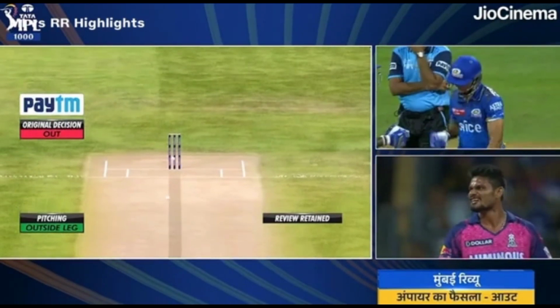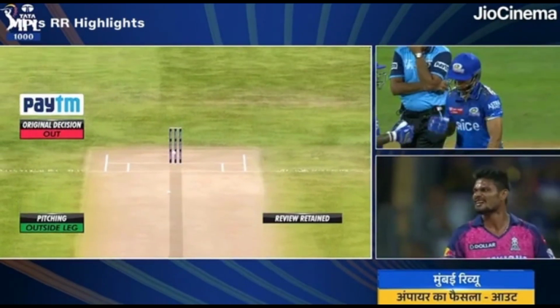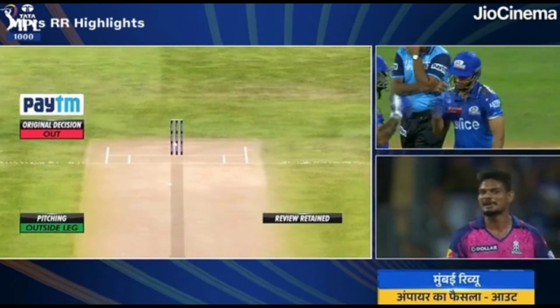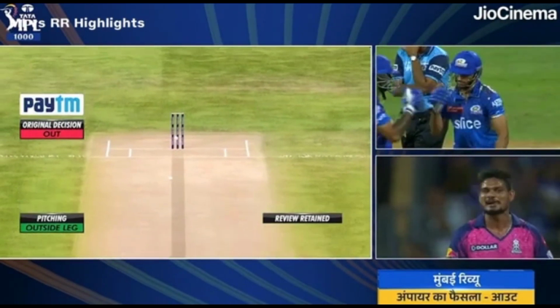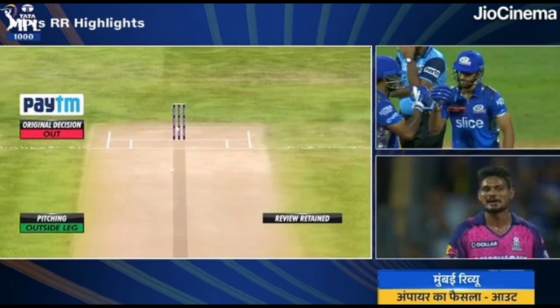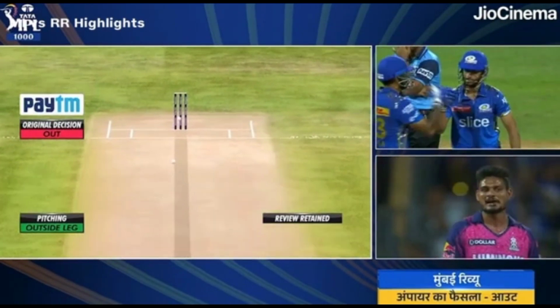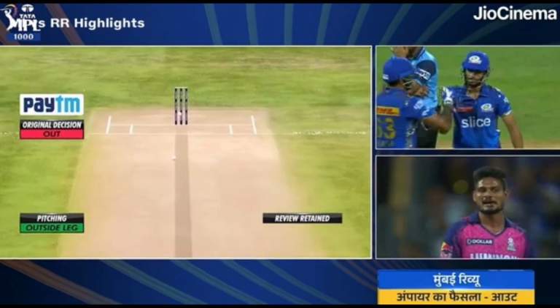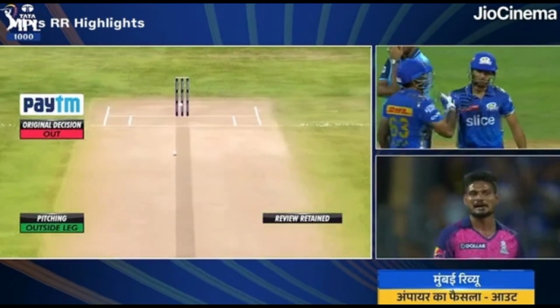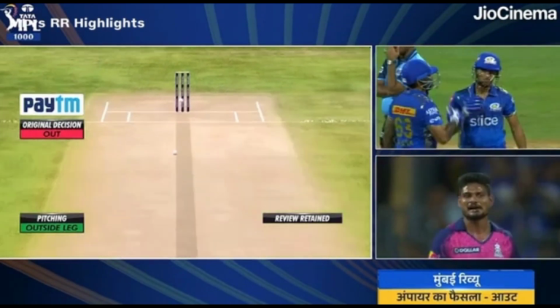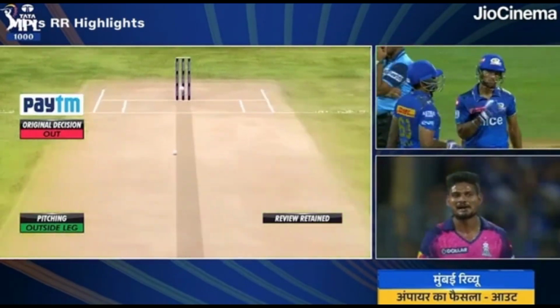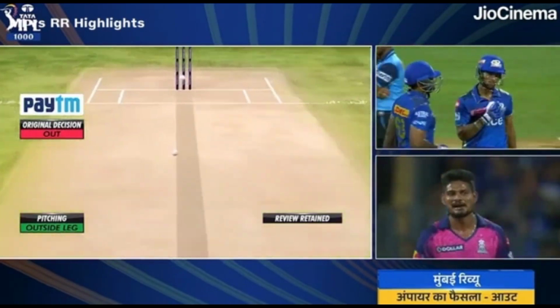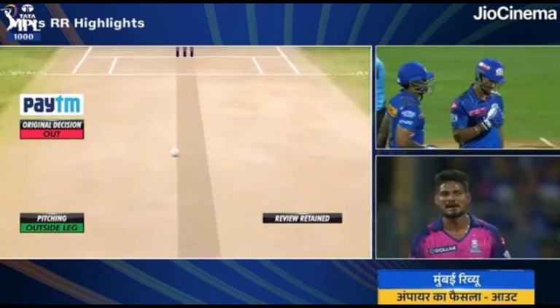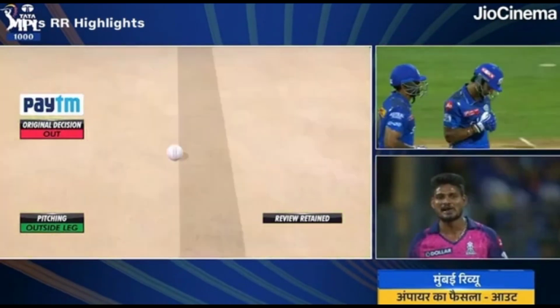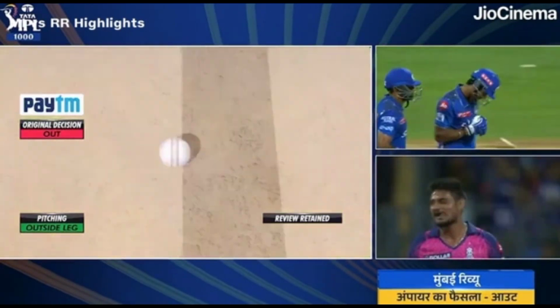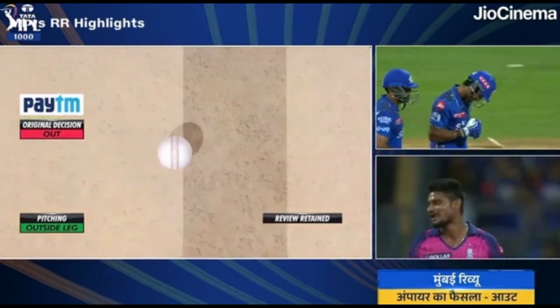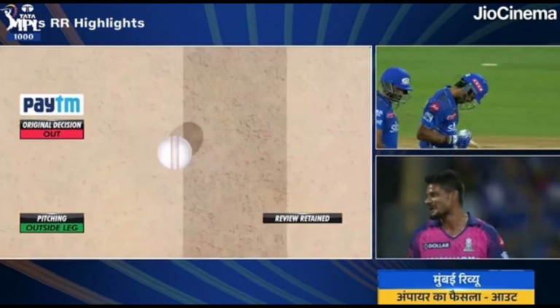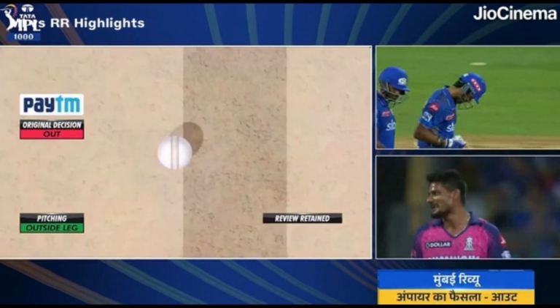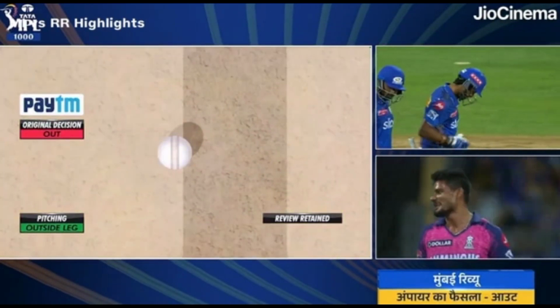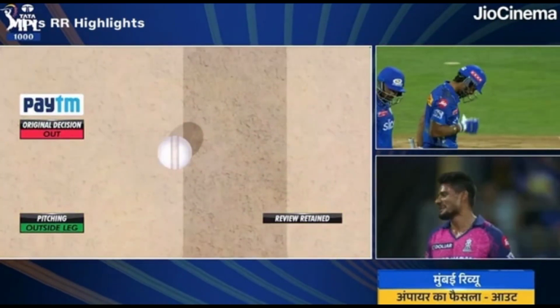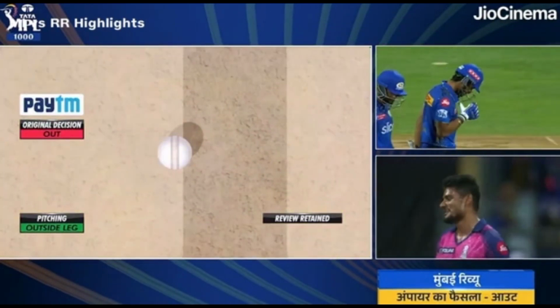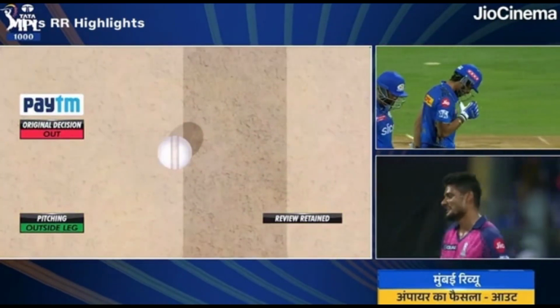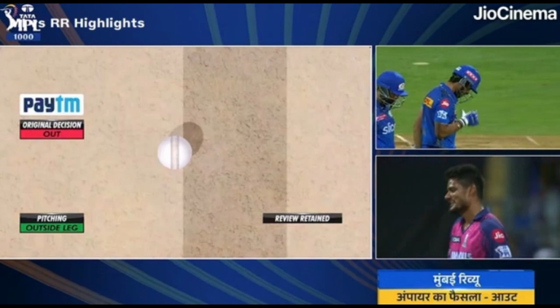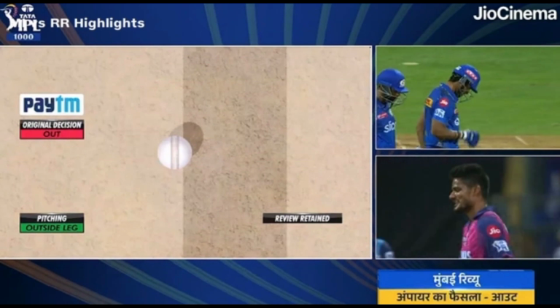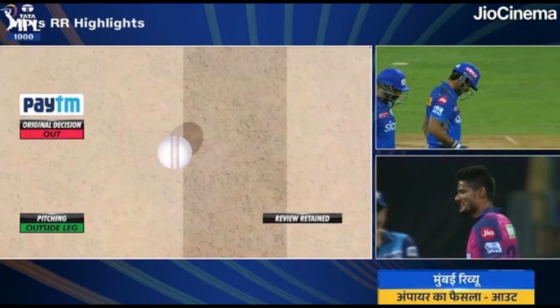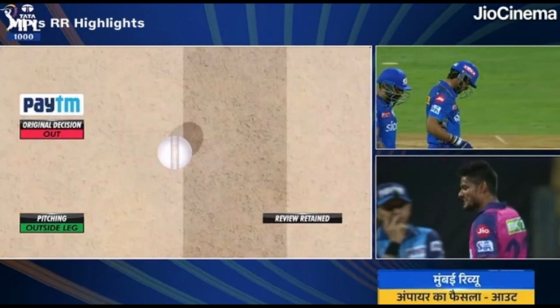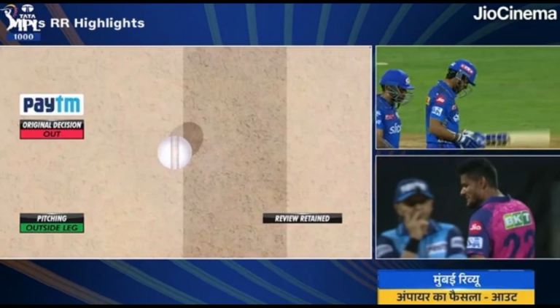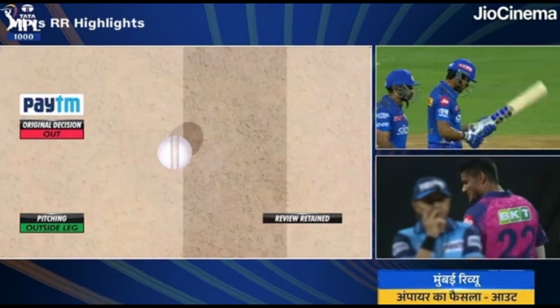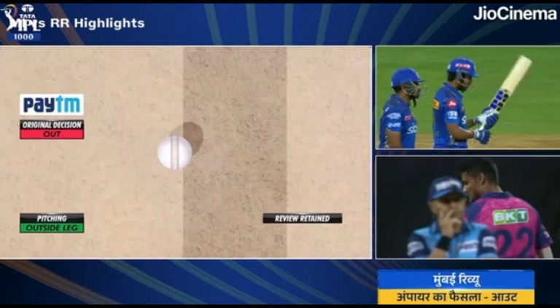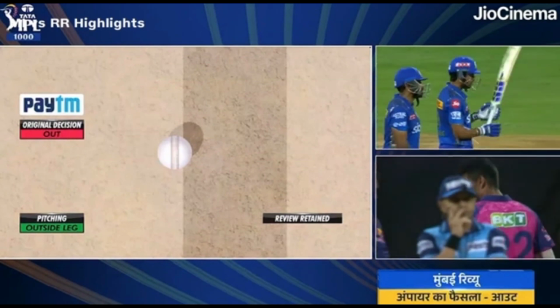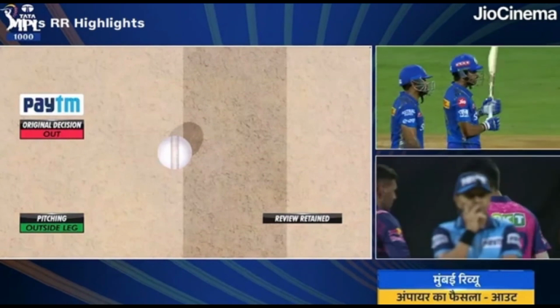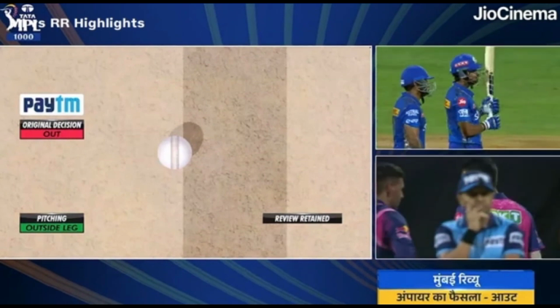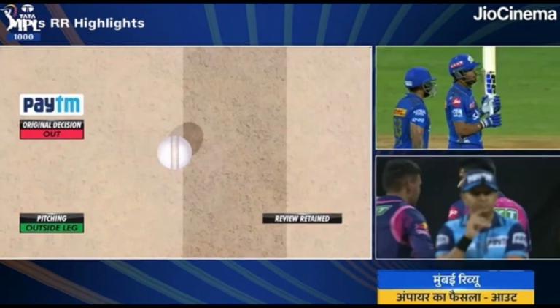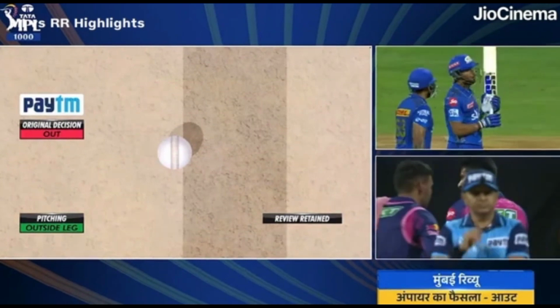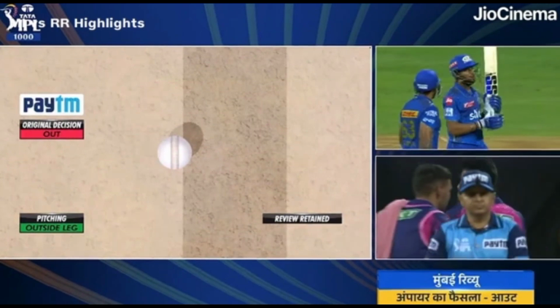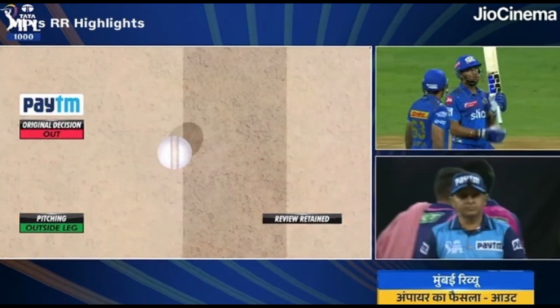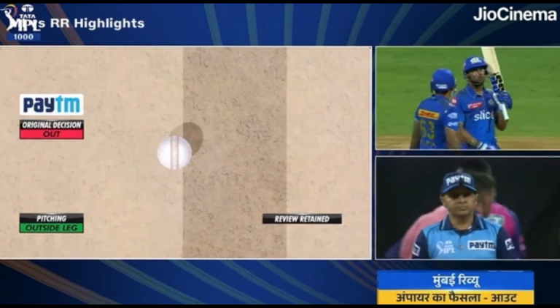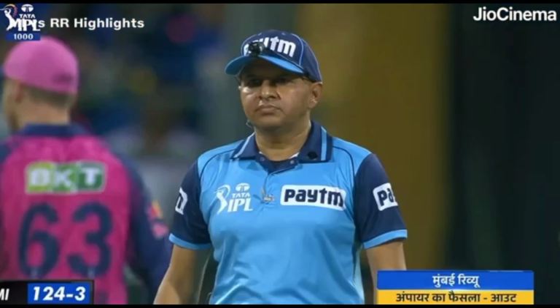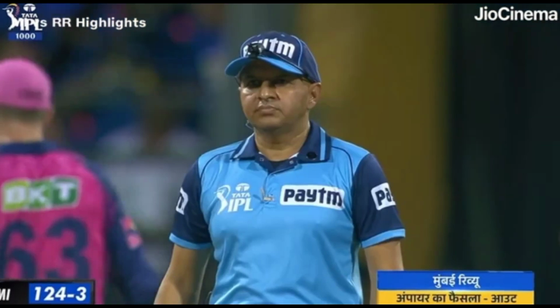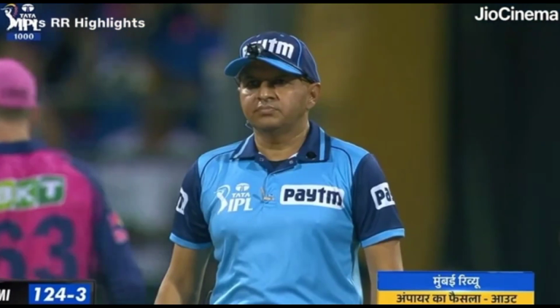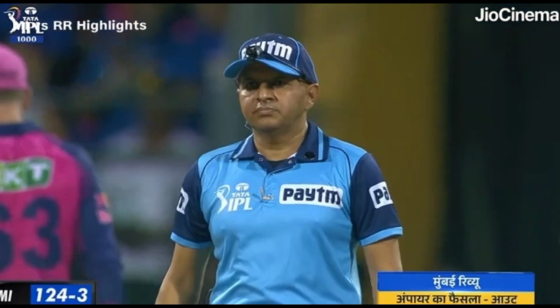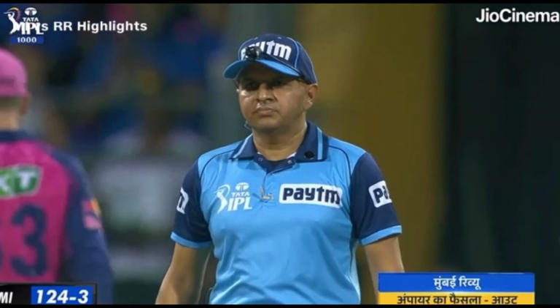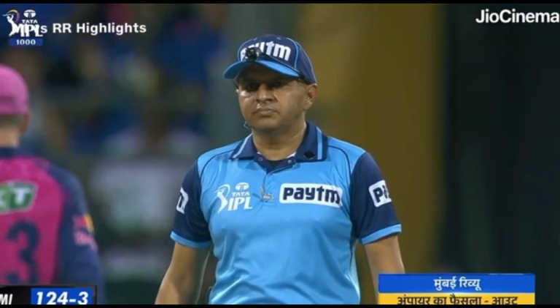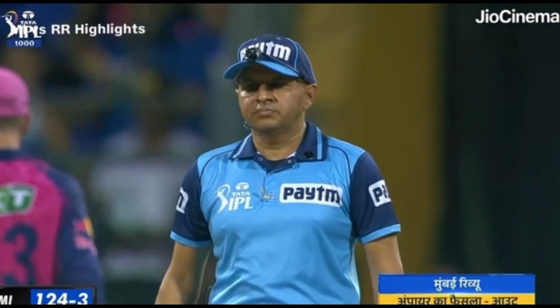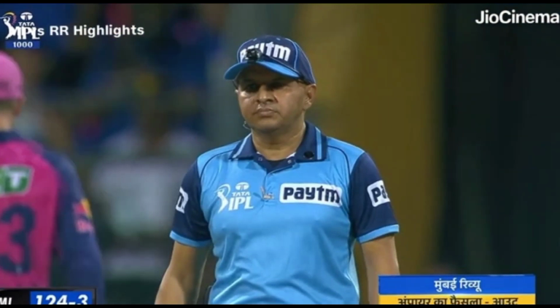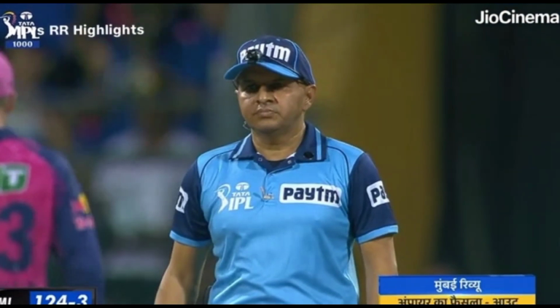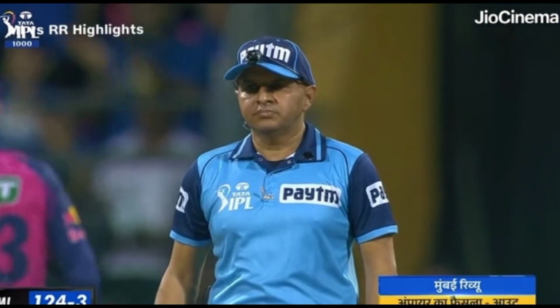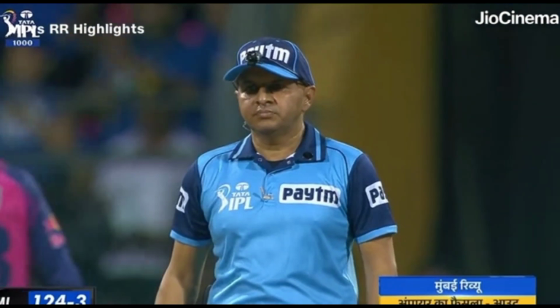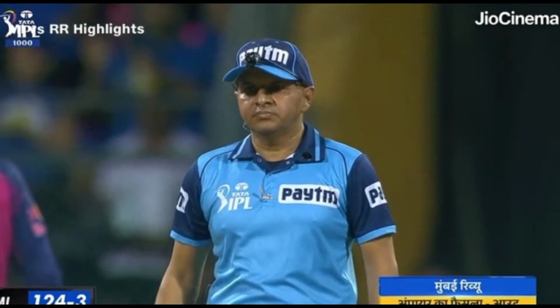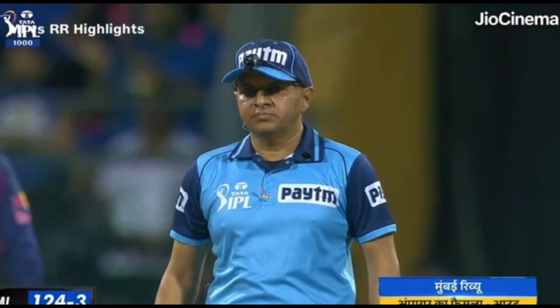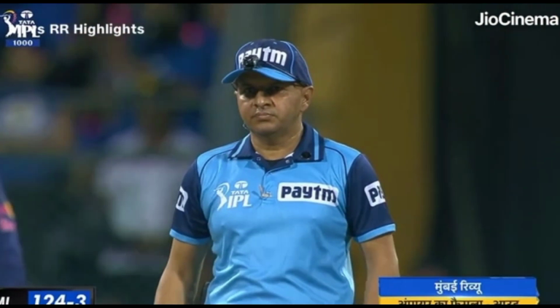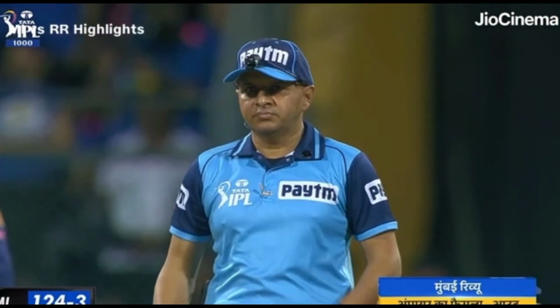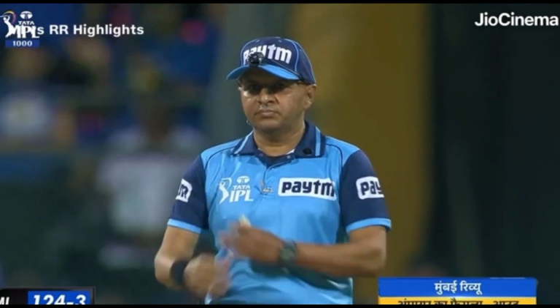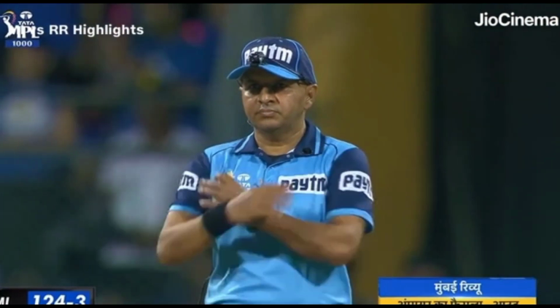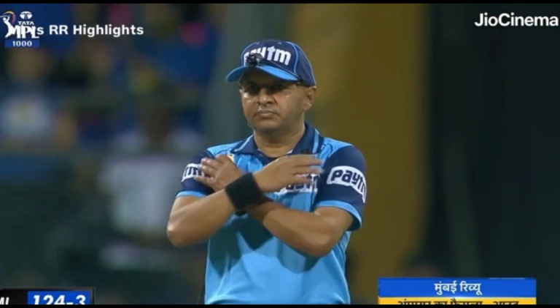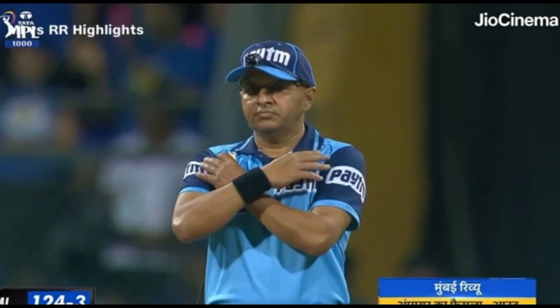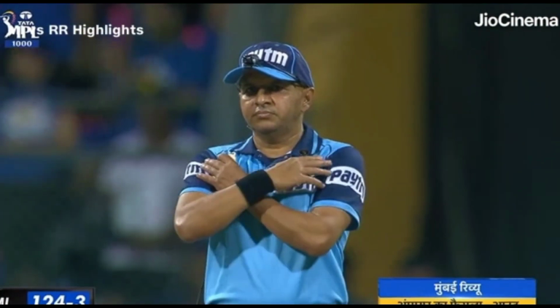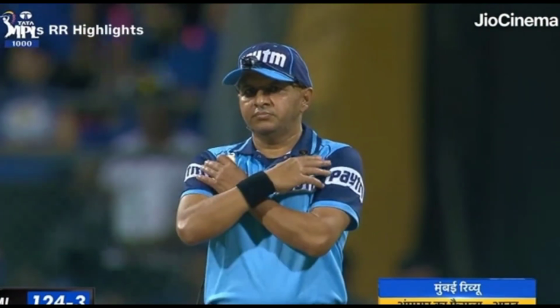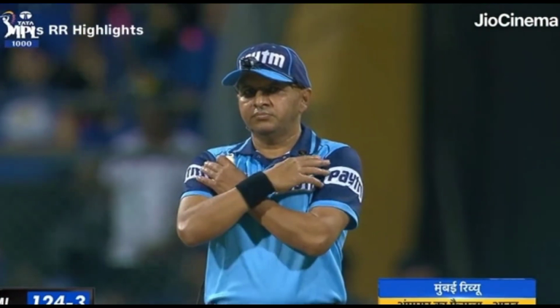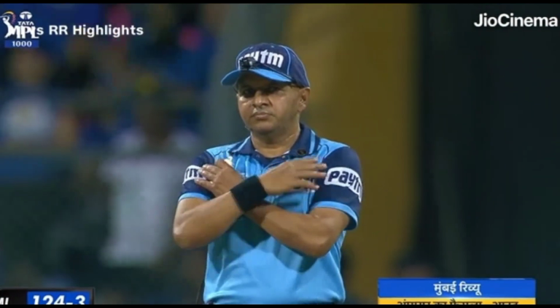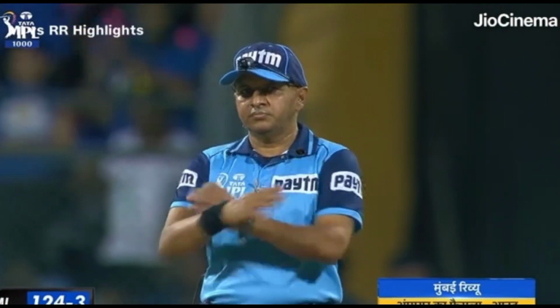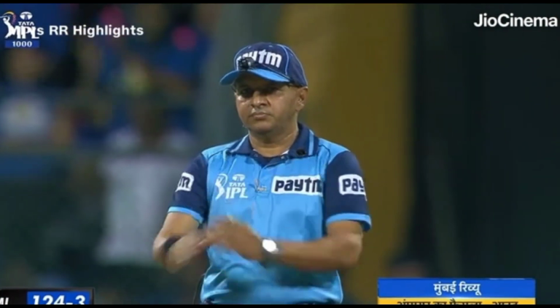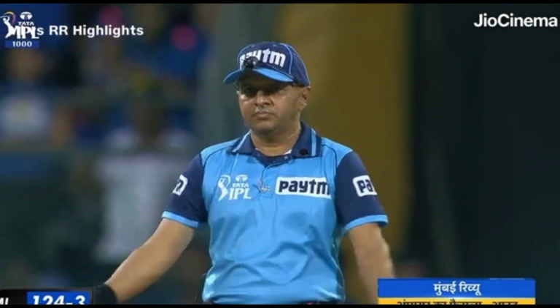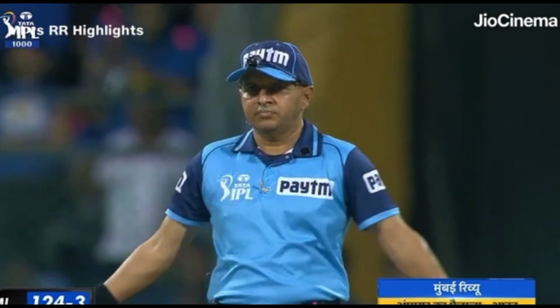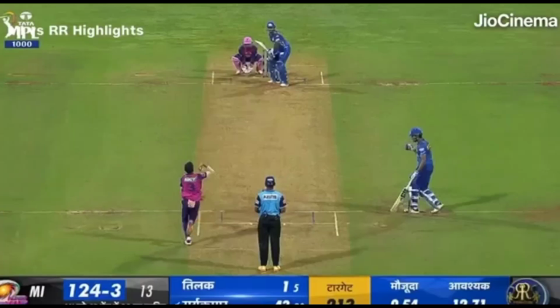Pitching outside leg. Go back to Viru on field. Viru, you need to reverse your design — you're missing a lot out.